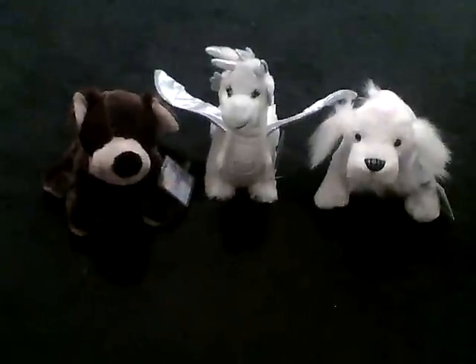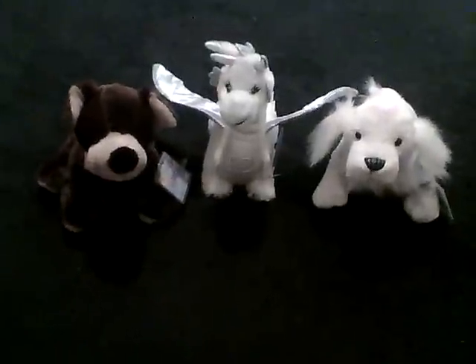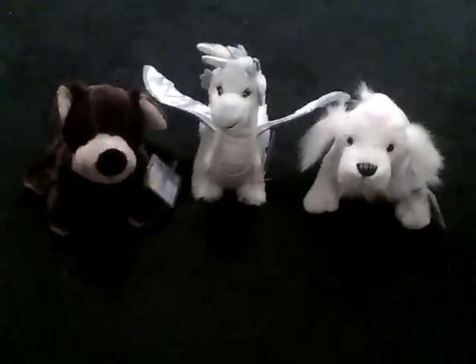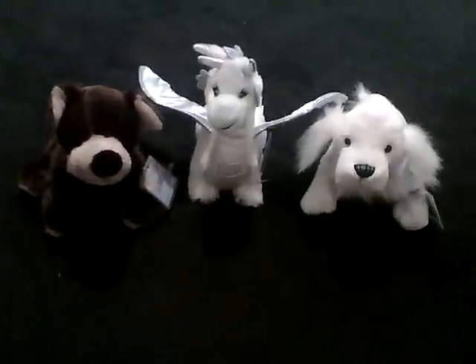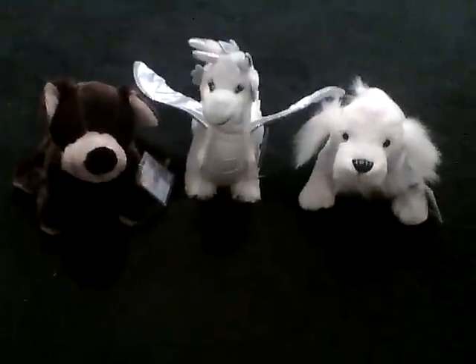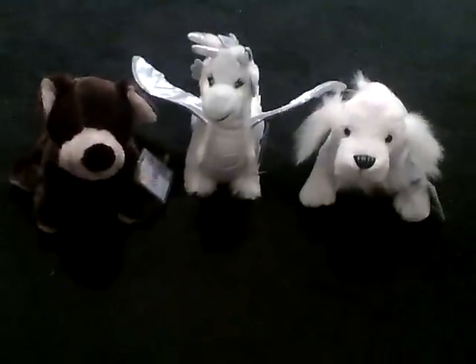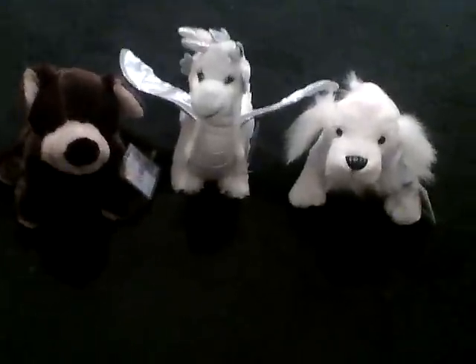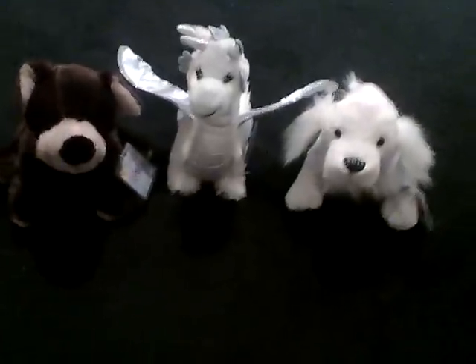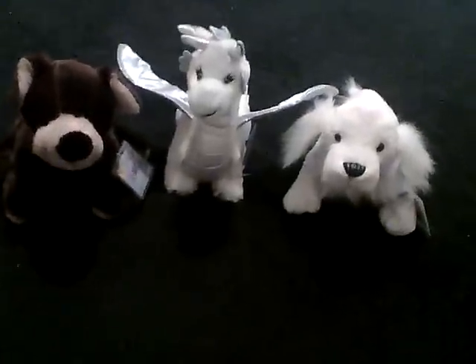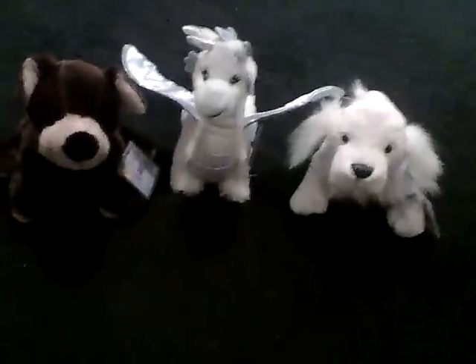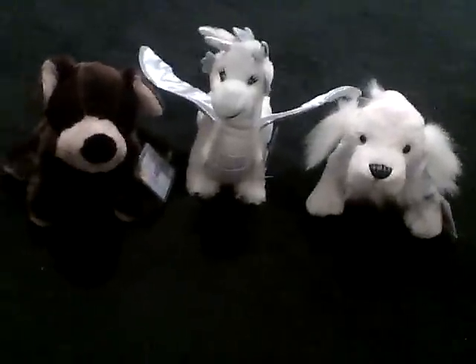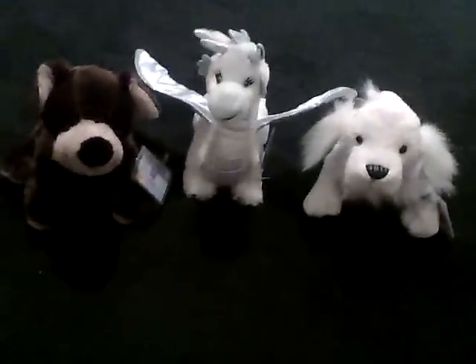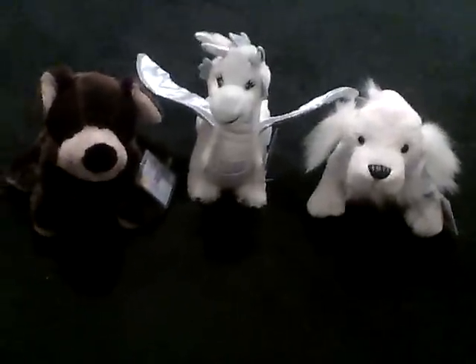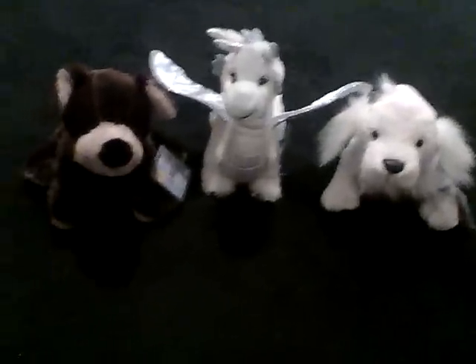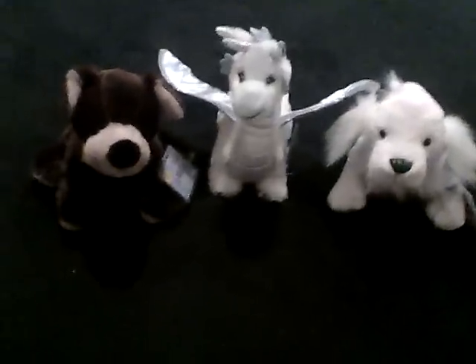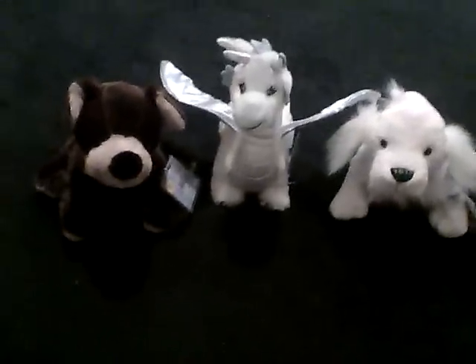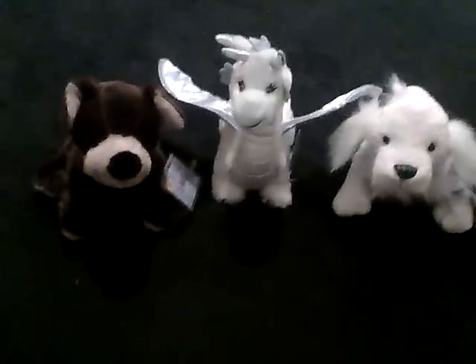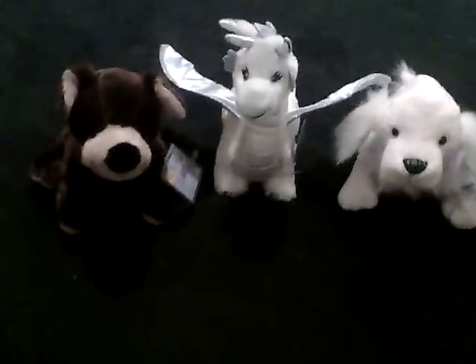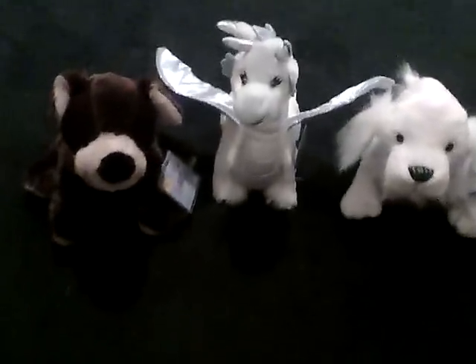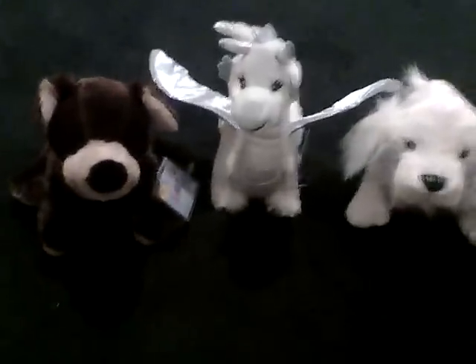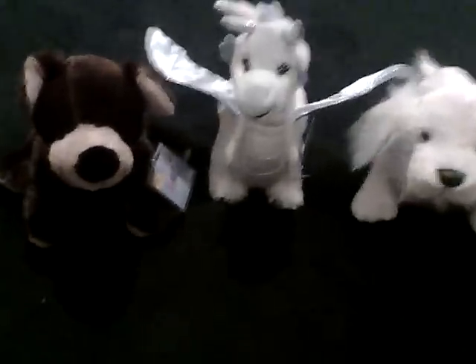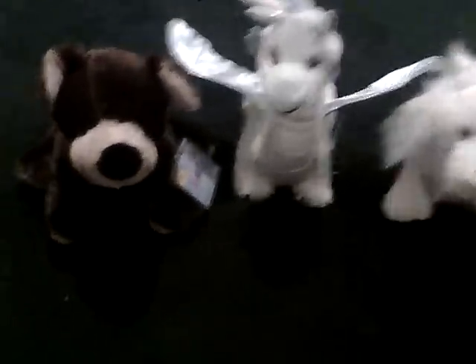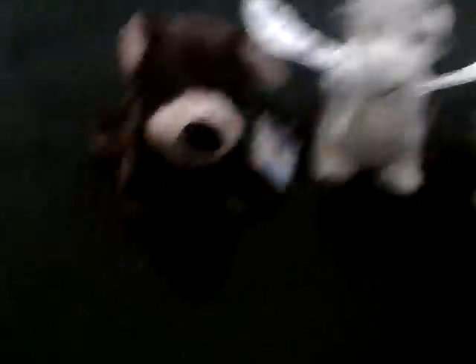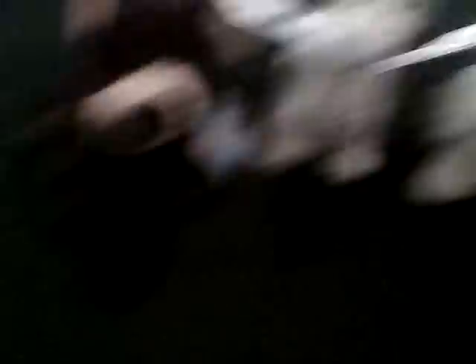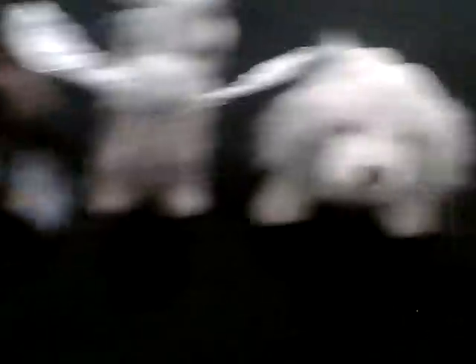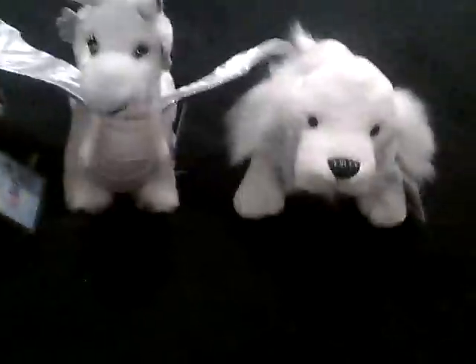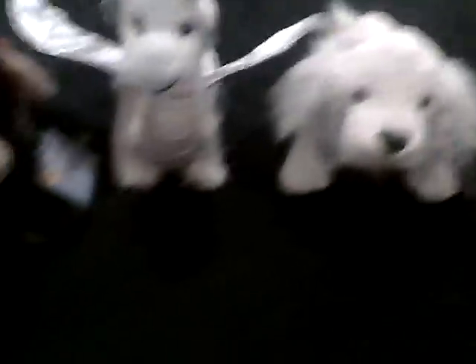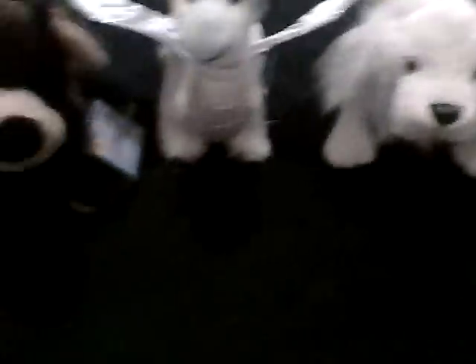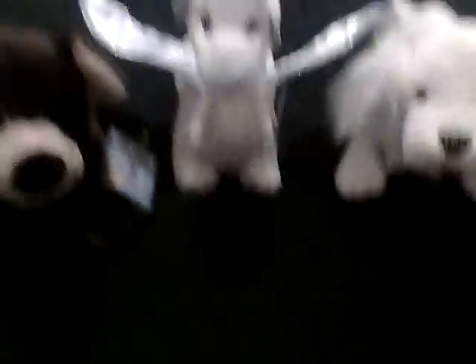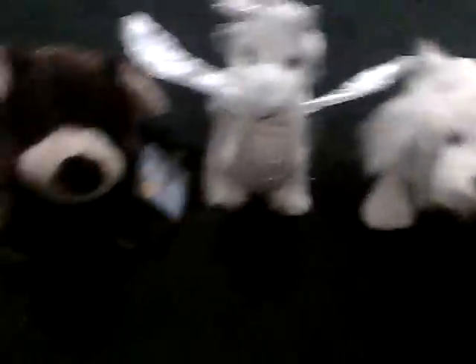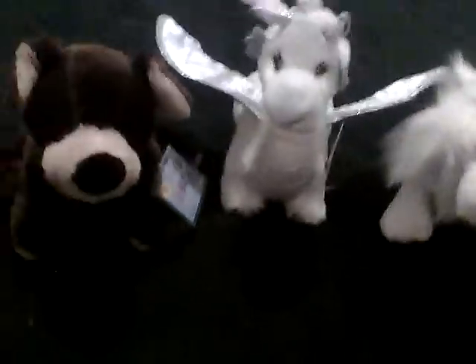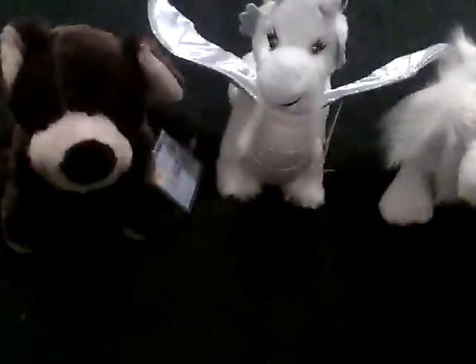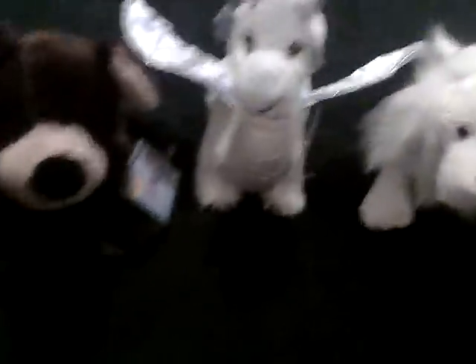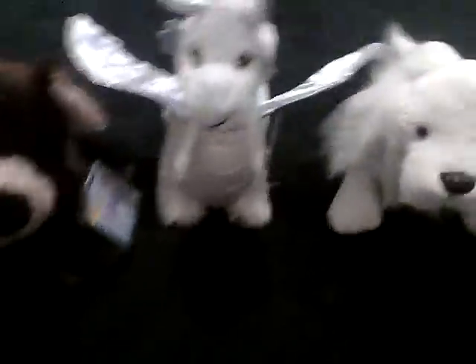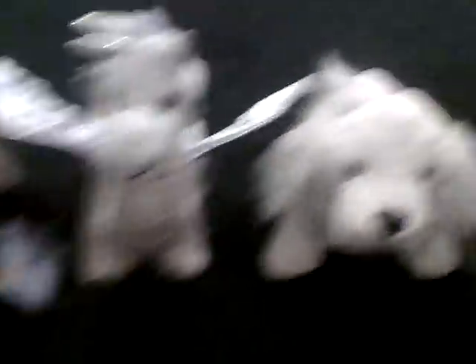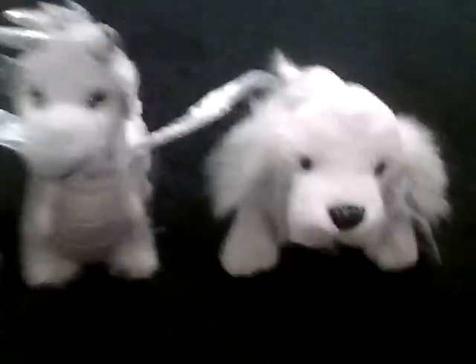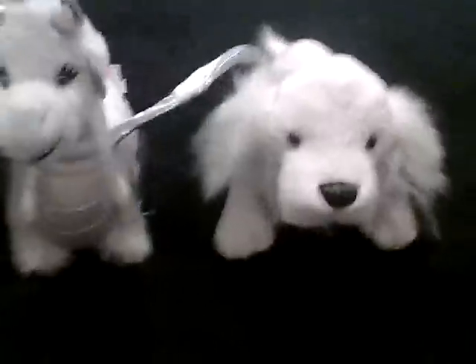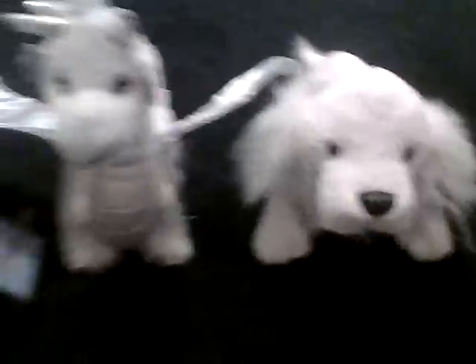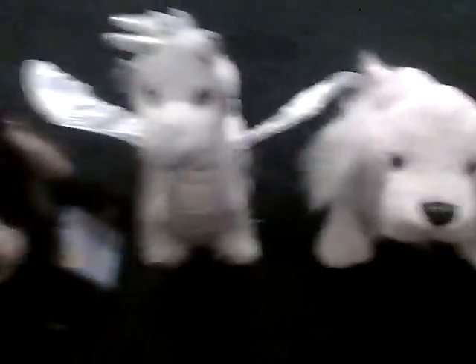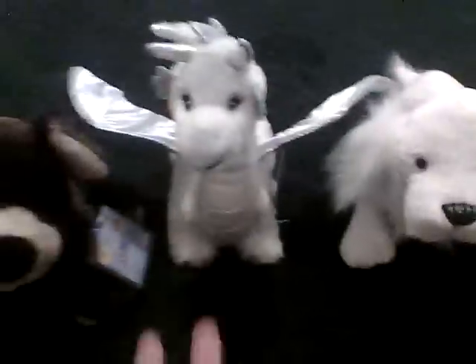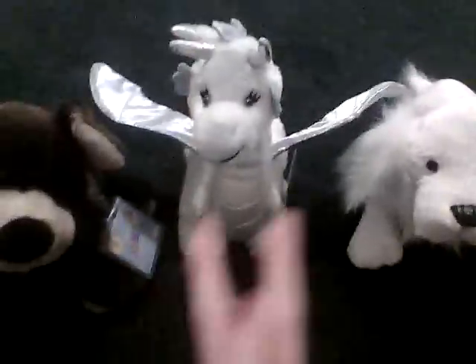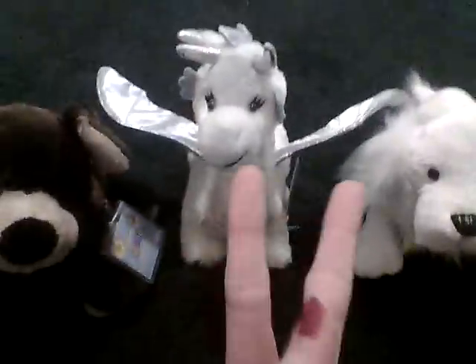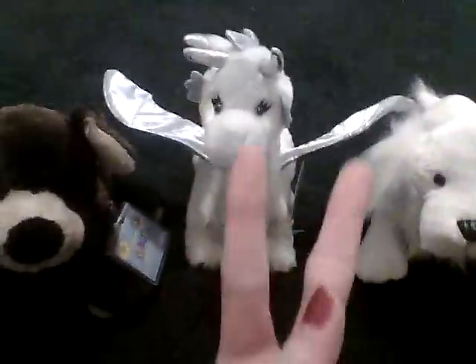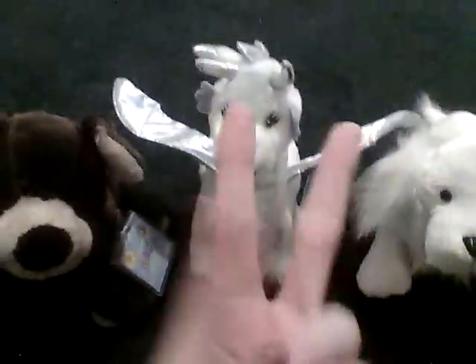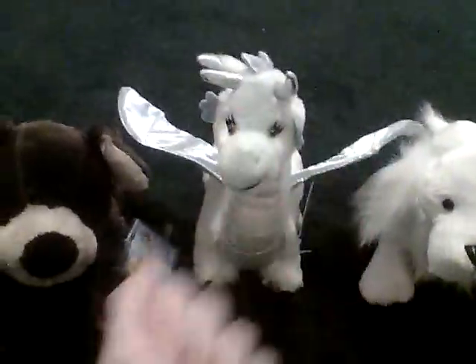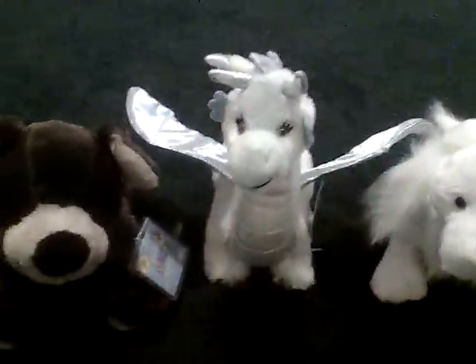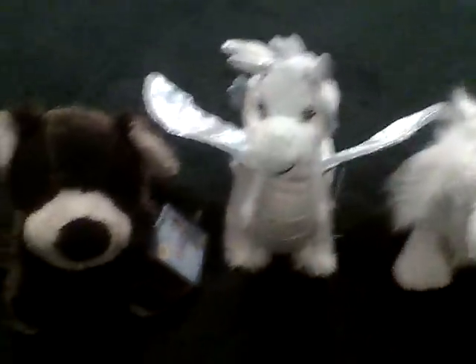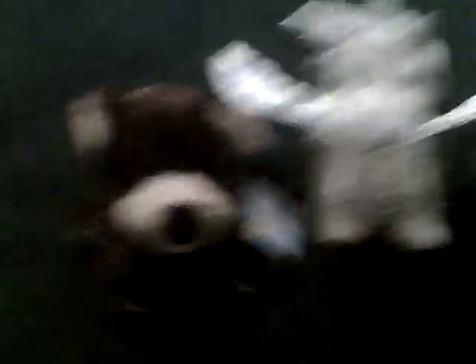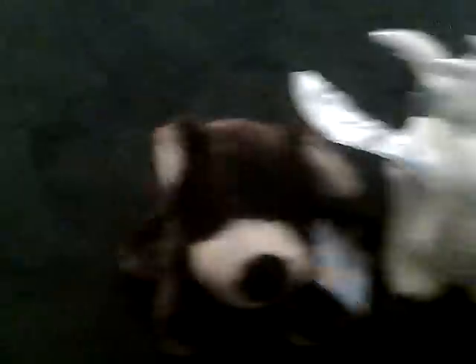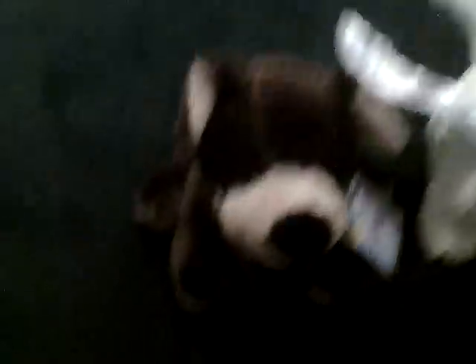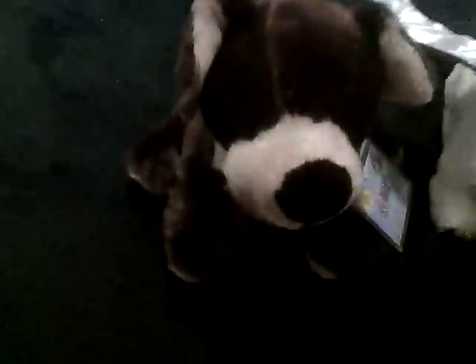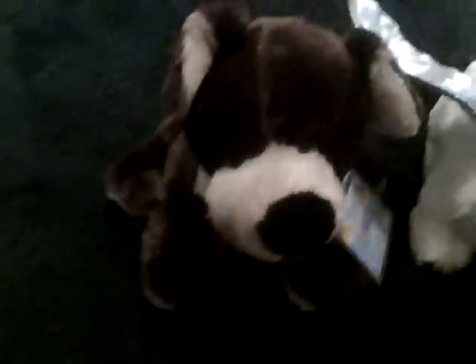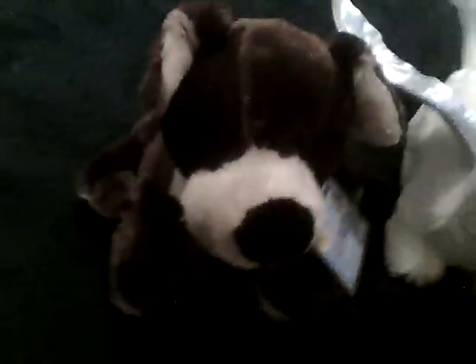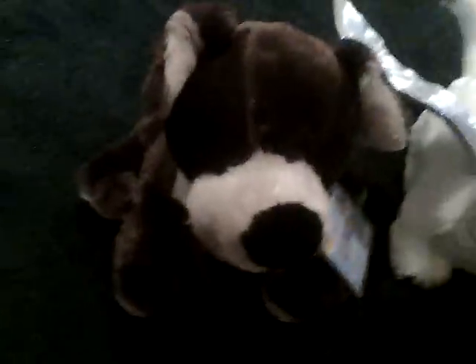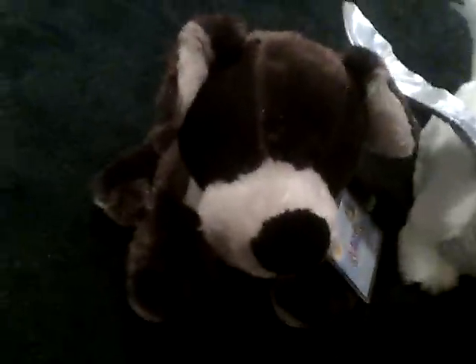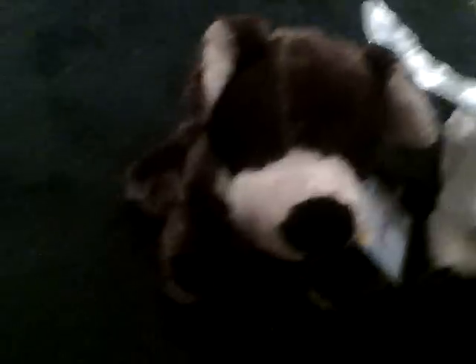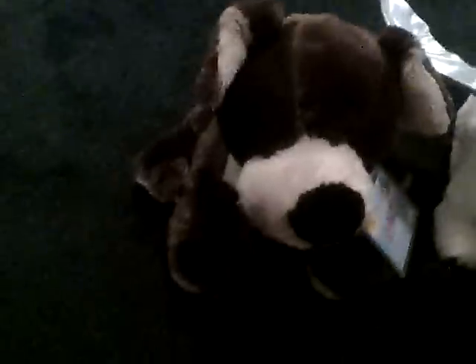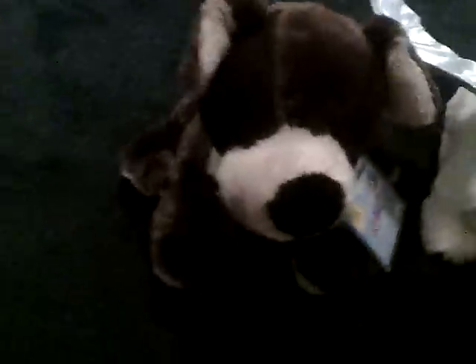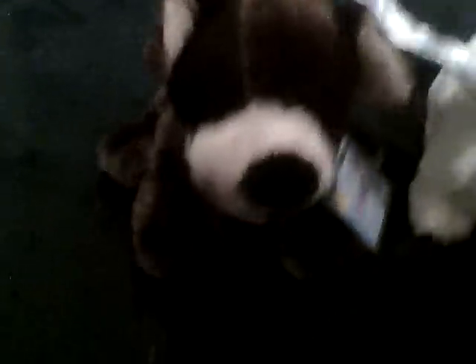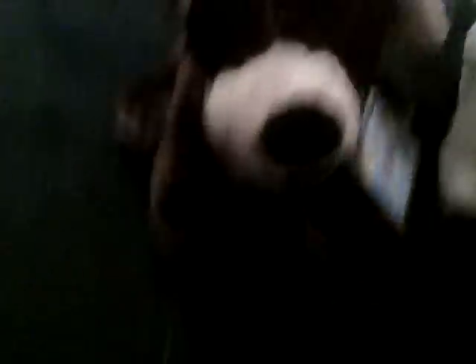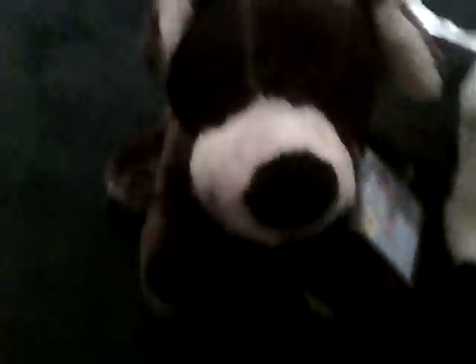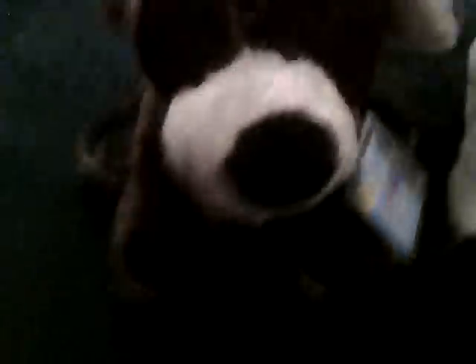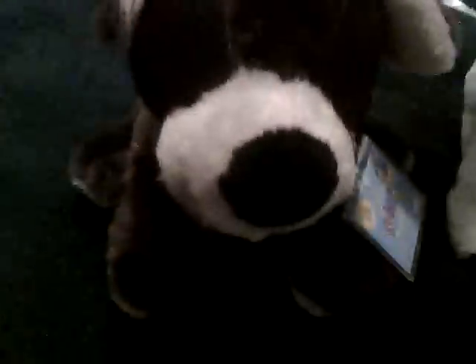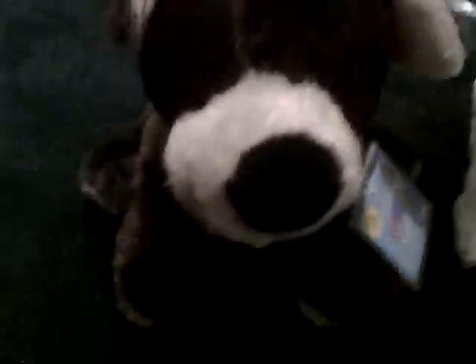Yo guys, it's Jasmine with Webkinz013 here, and I got 3D Webkinz, 2 January Webkinz, and this one, which is kind of old.